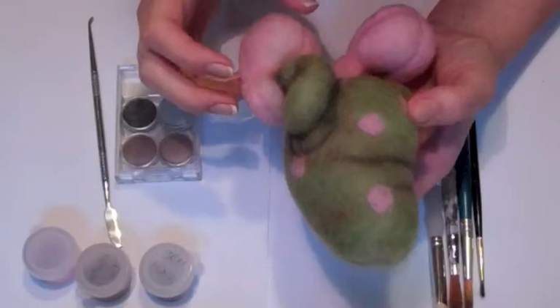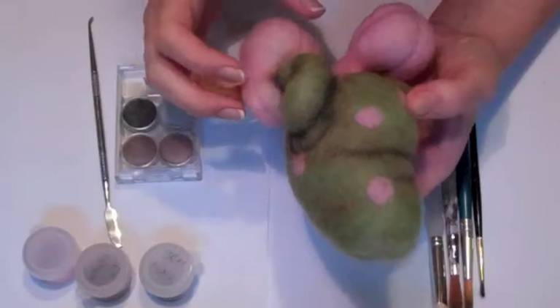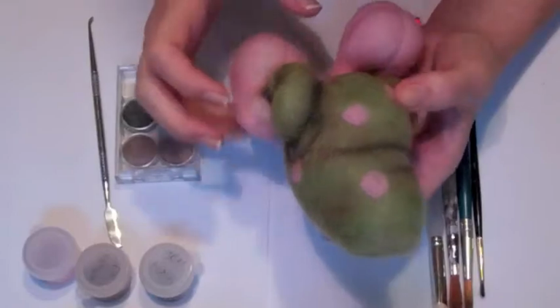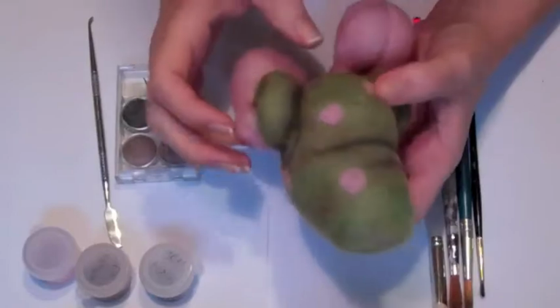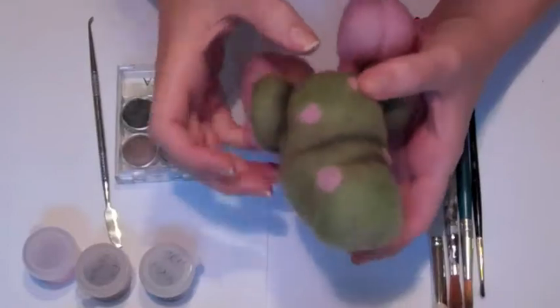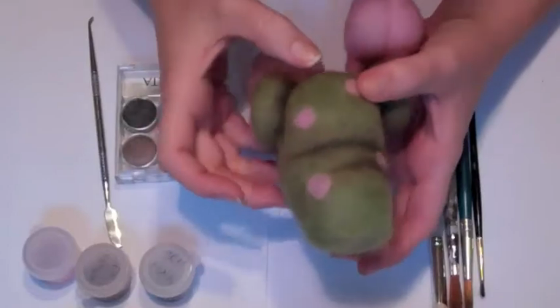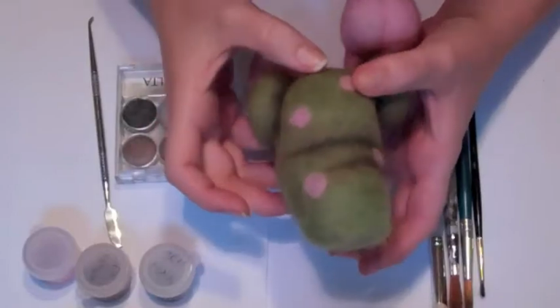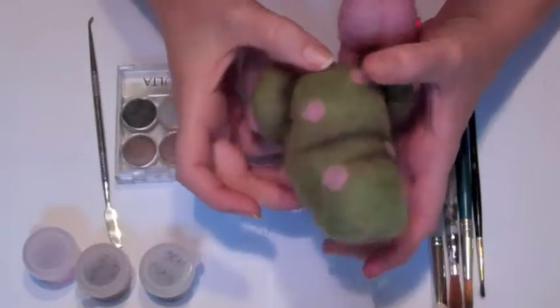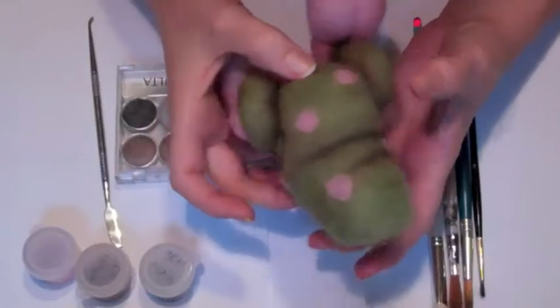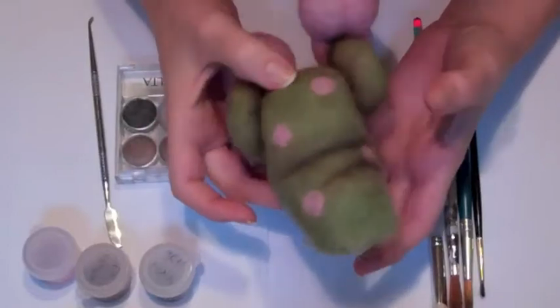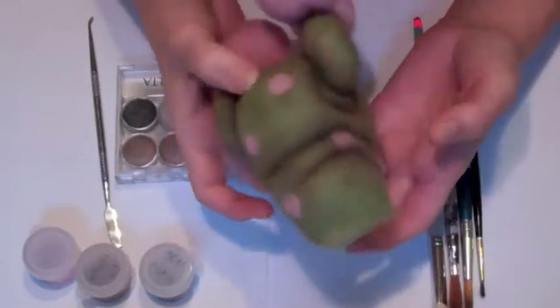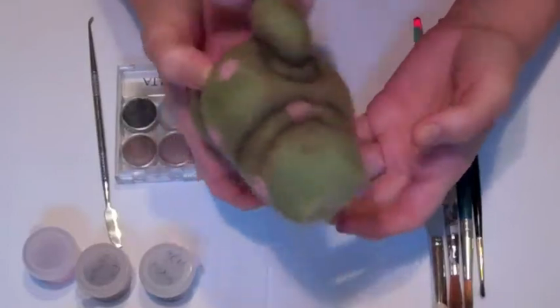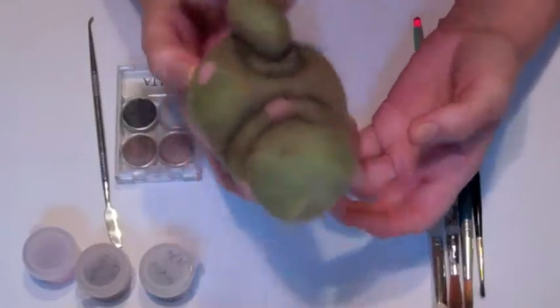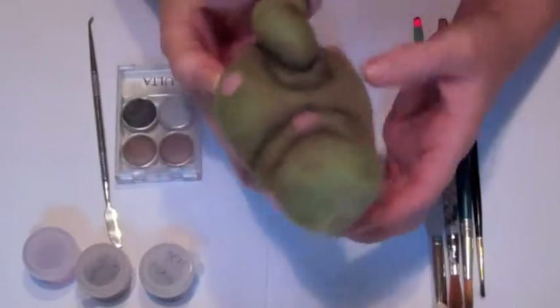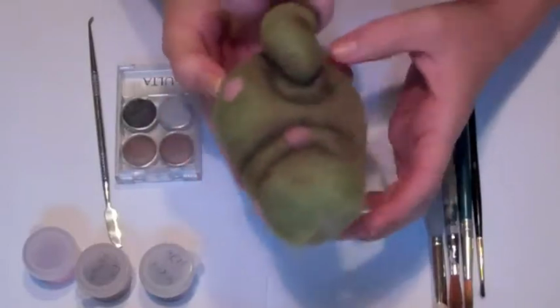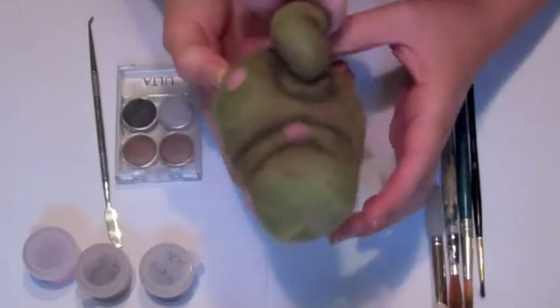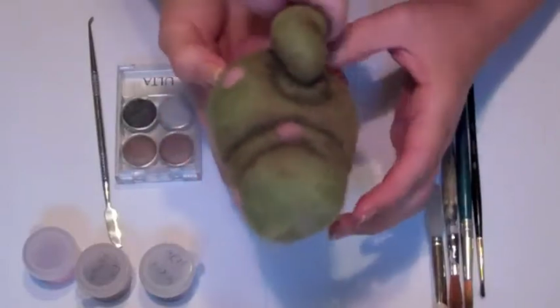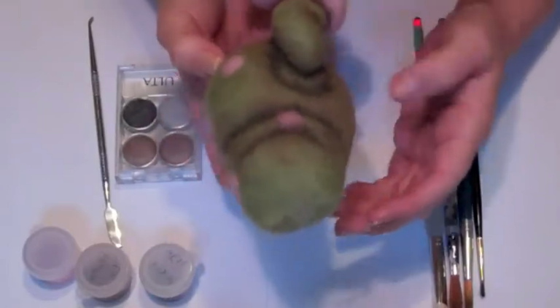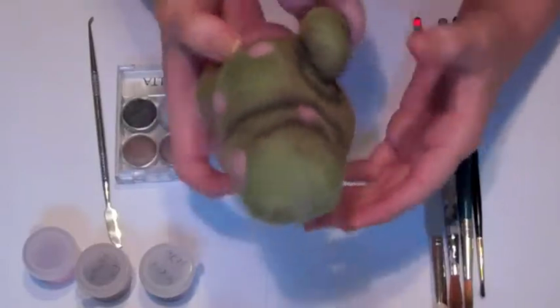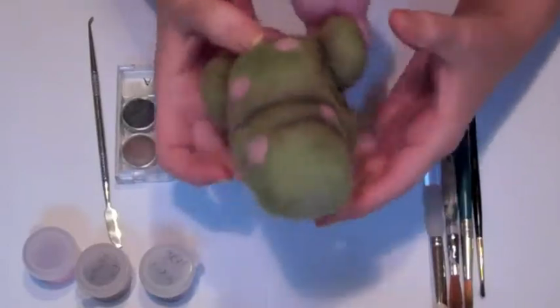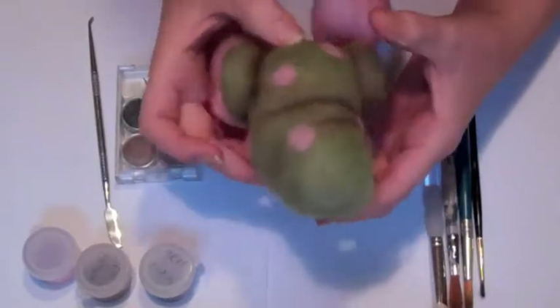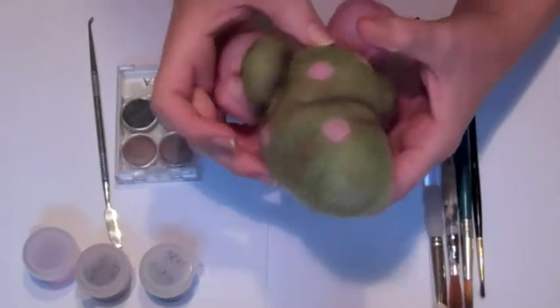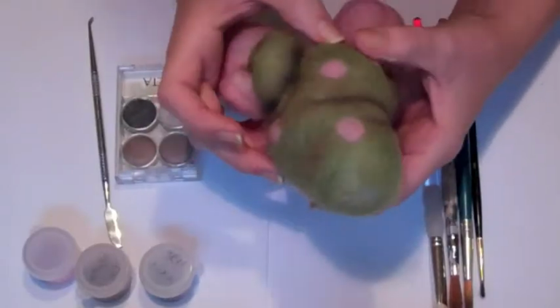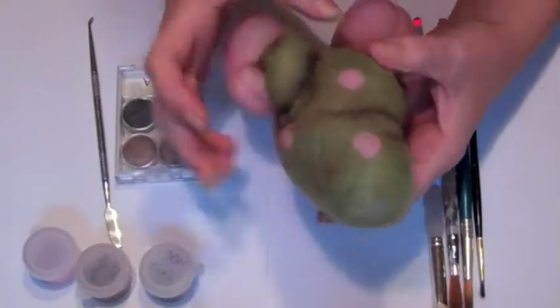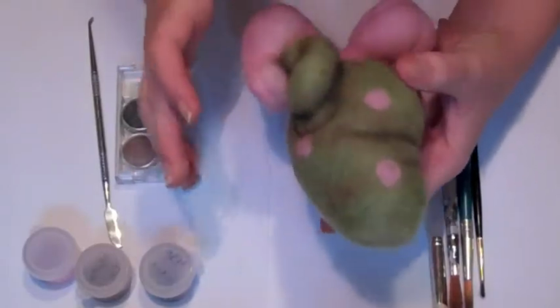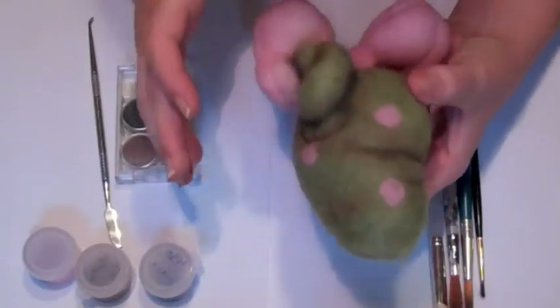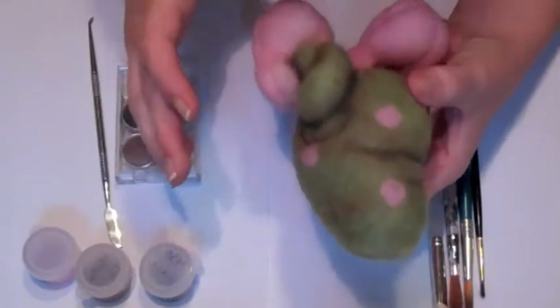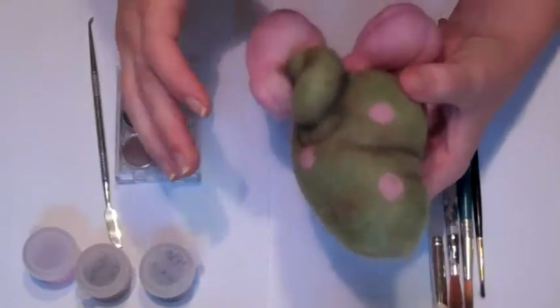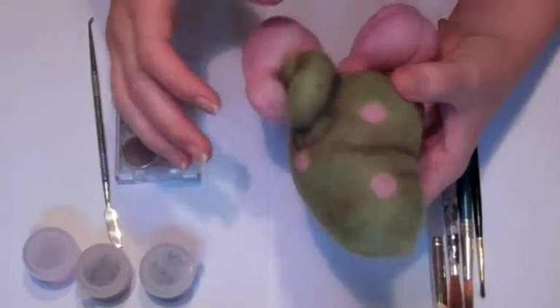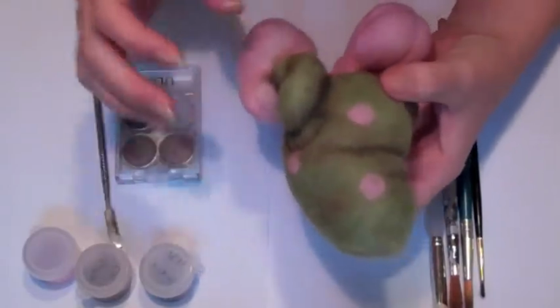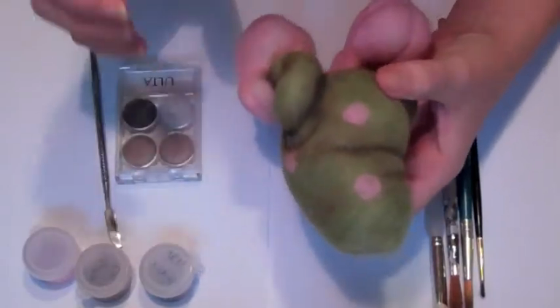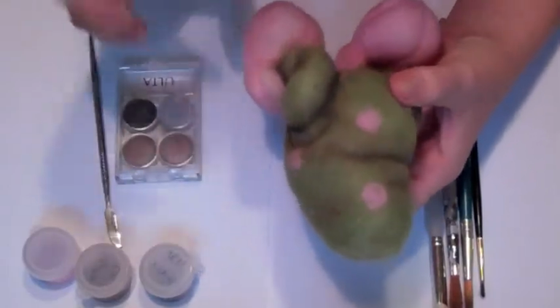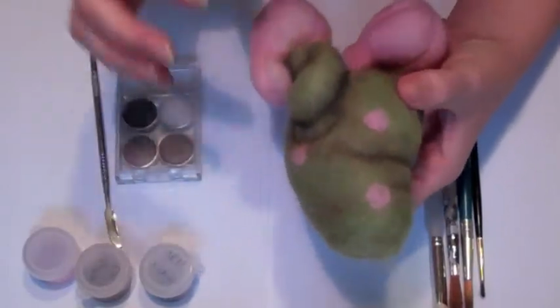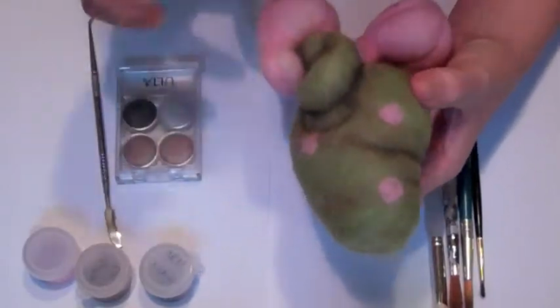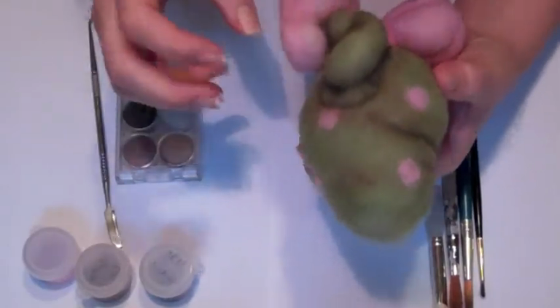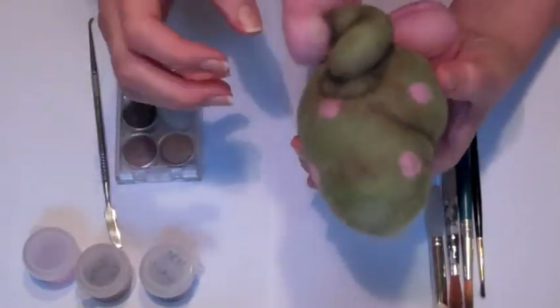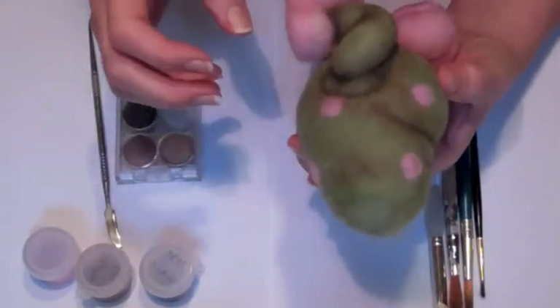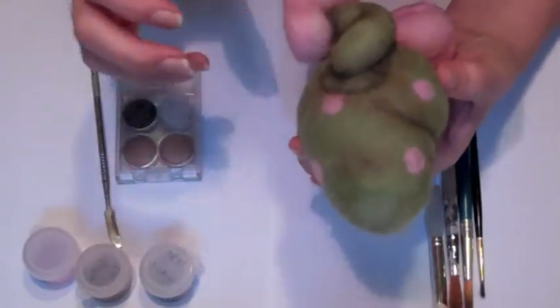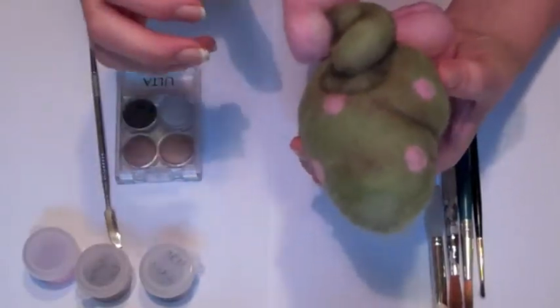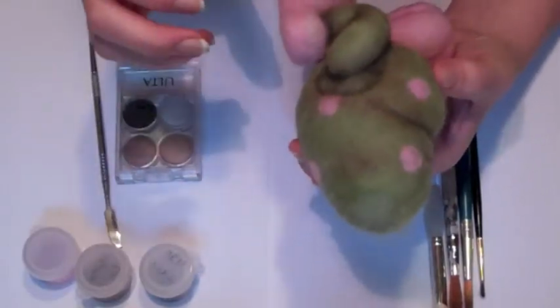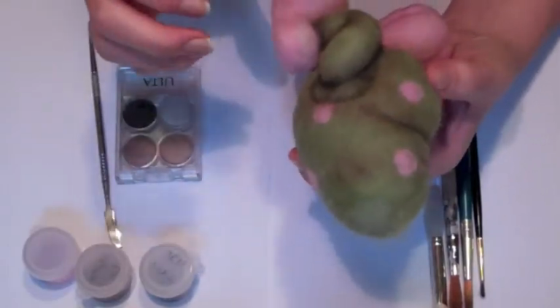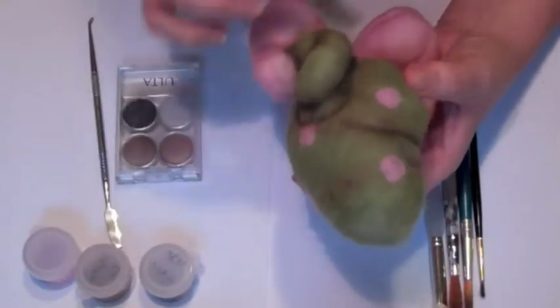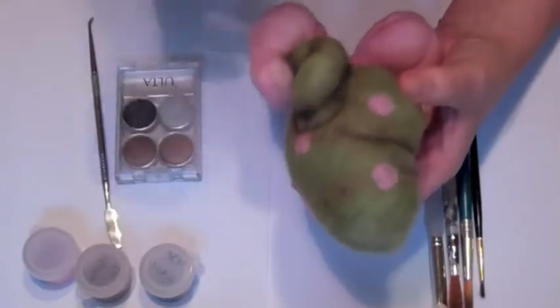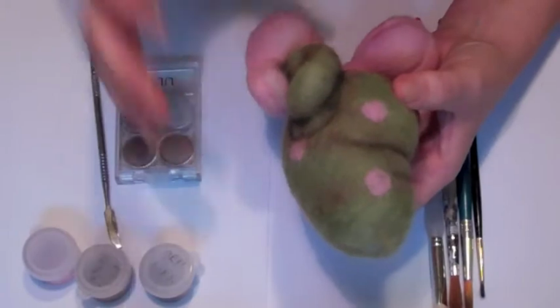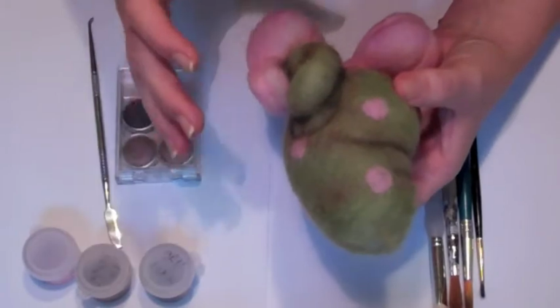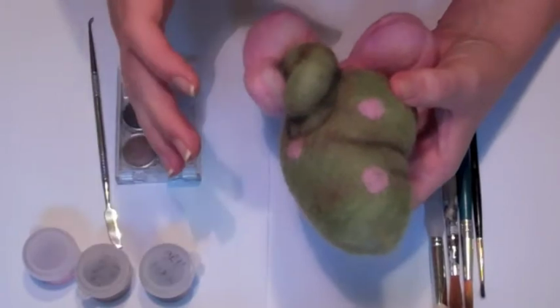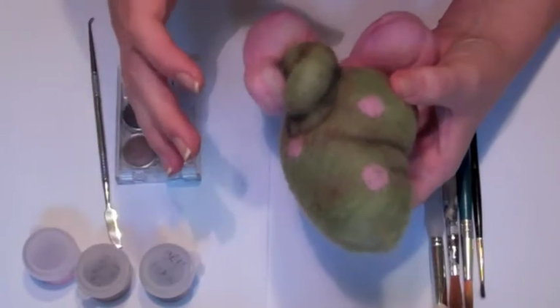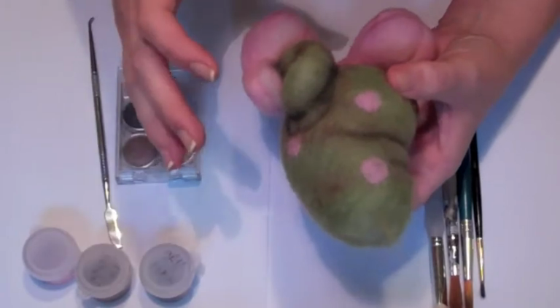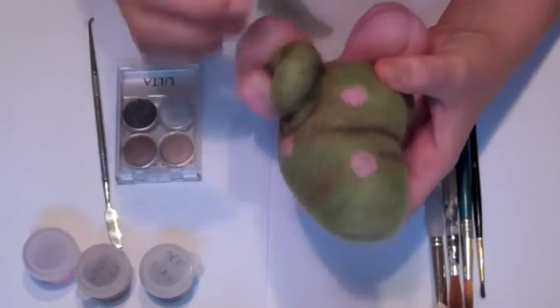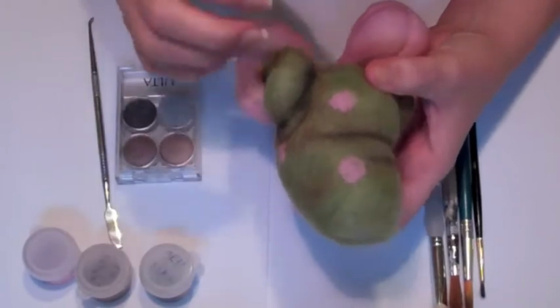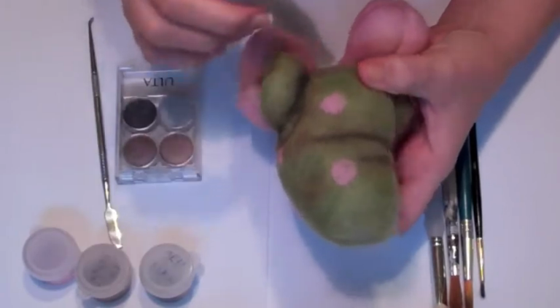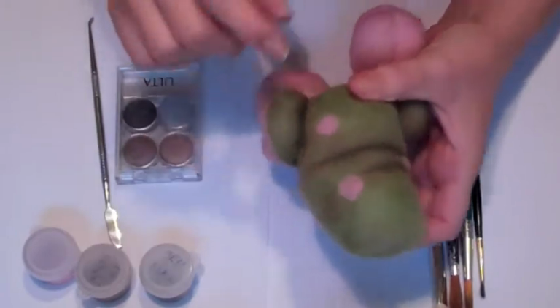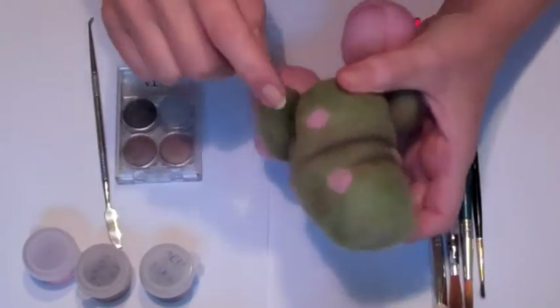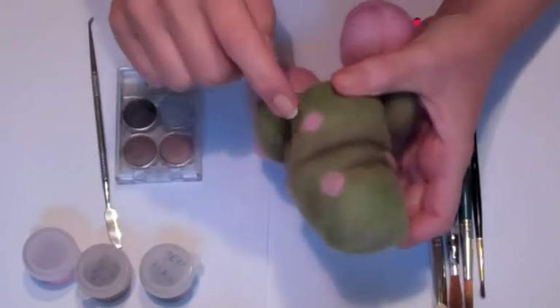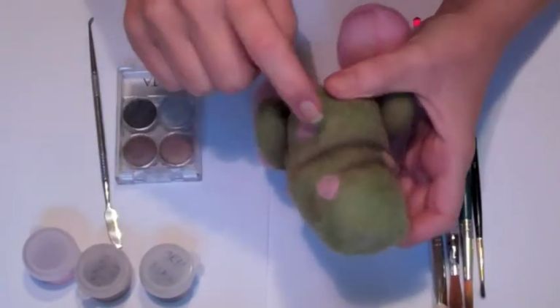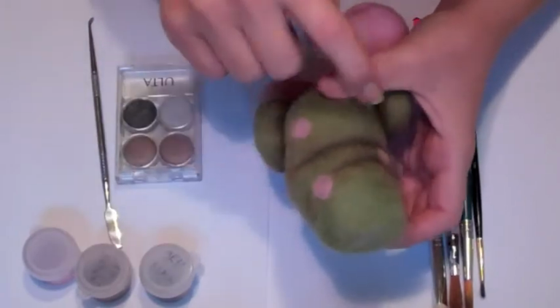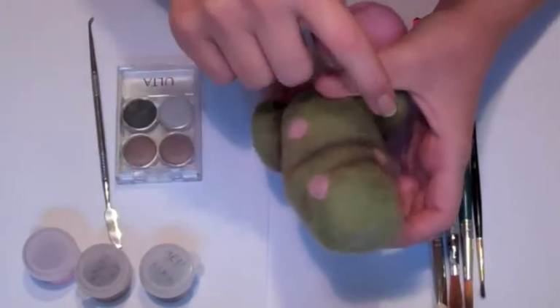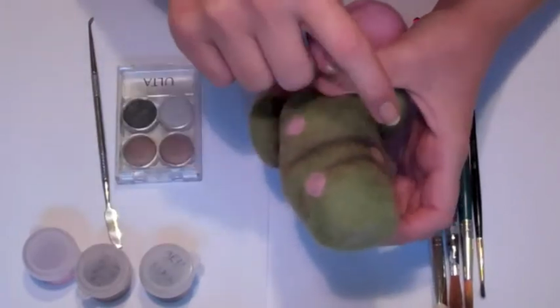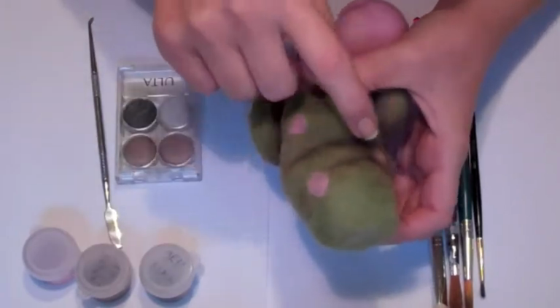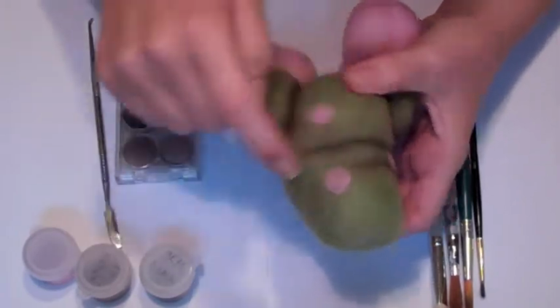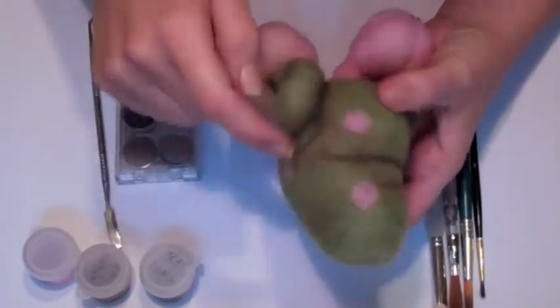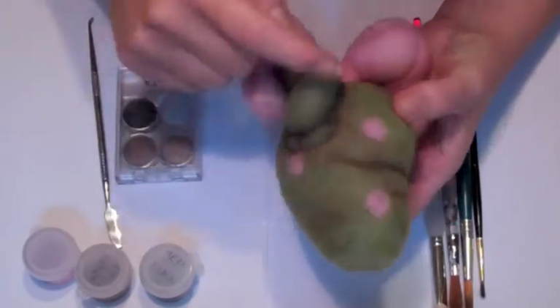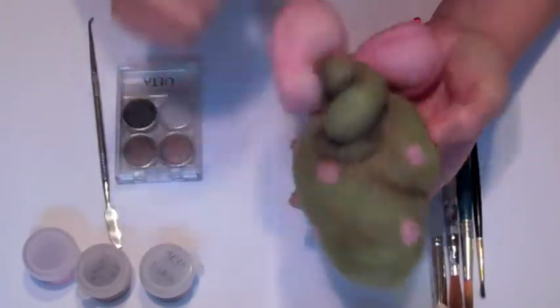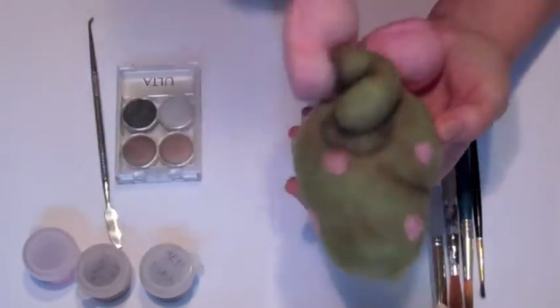Hi, this is Chrissy from FeltedChicken.com, and right now I'm going to show you a quick tip on a new technique that I'm working on for shading.